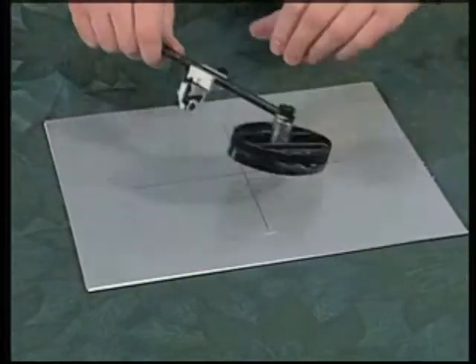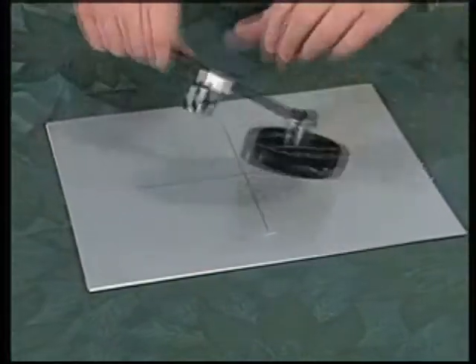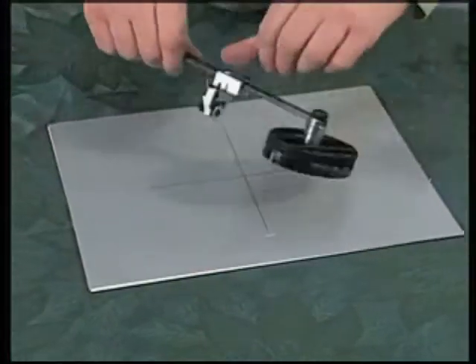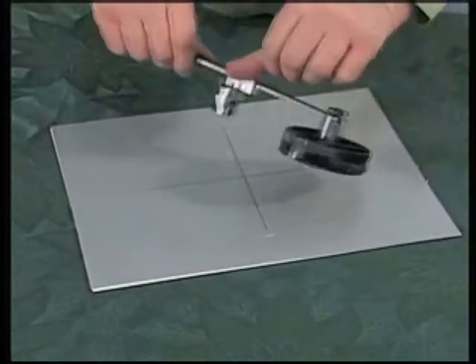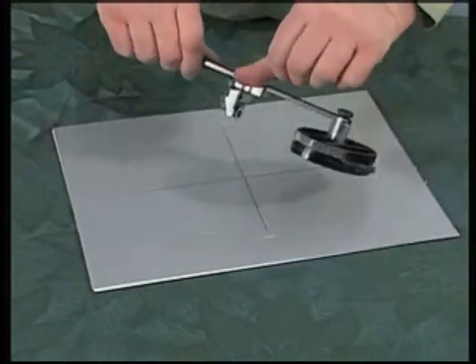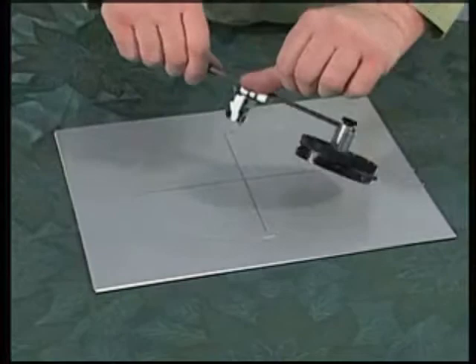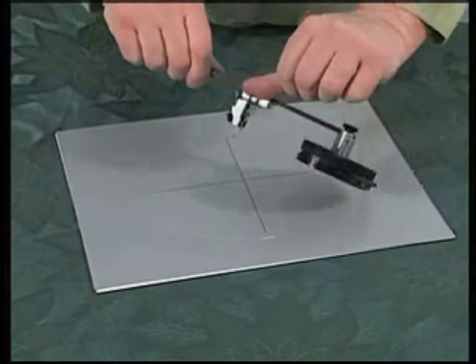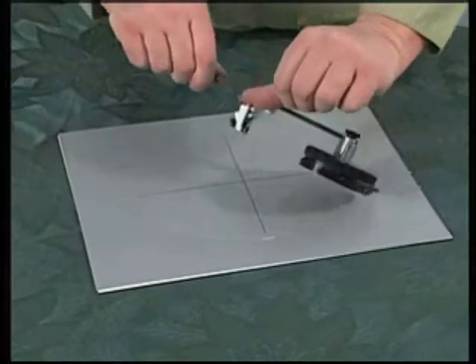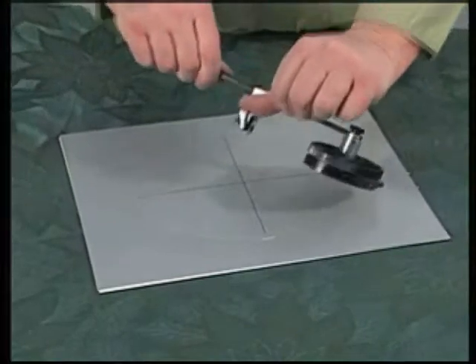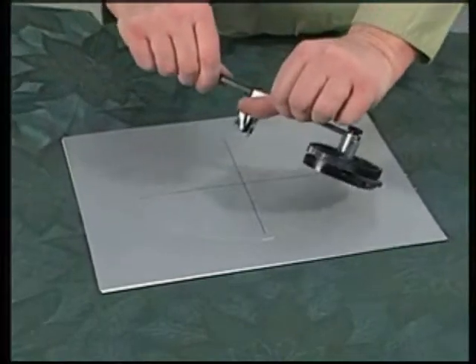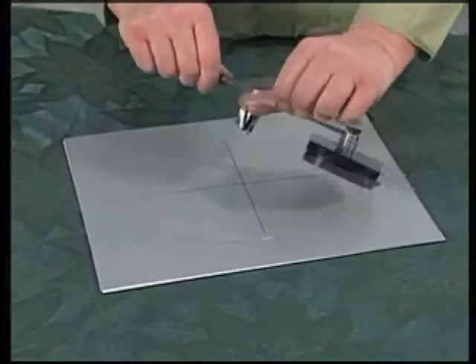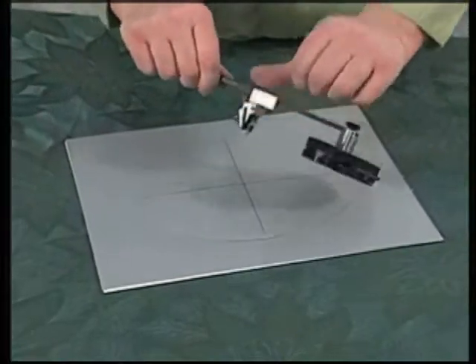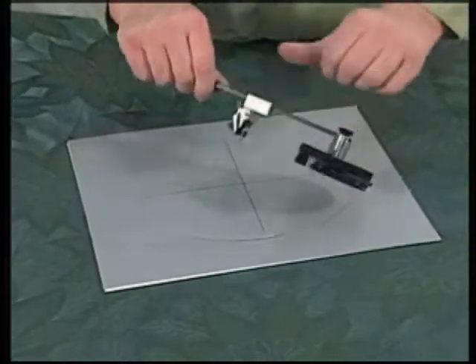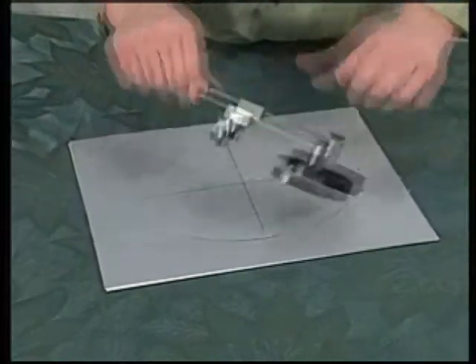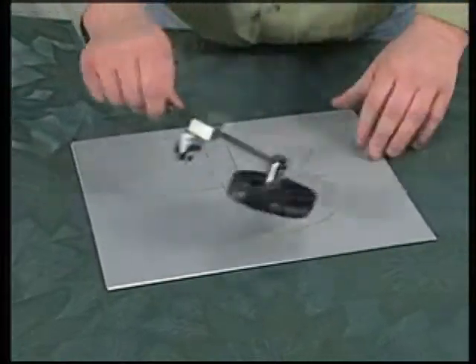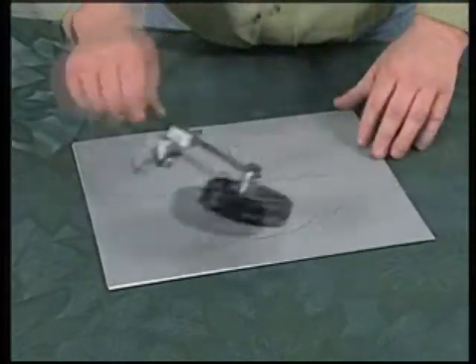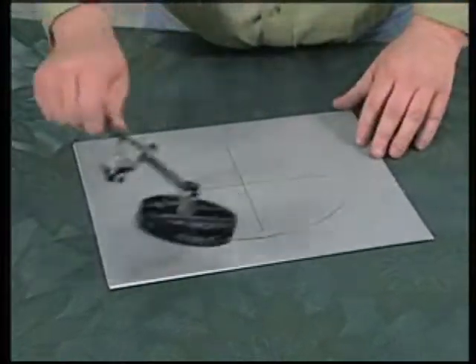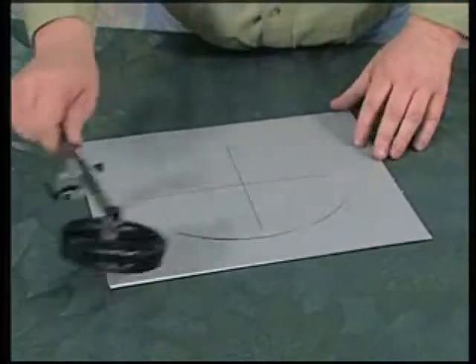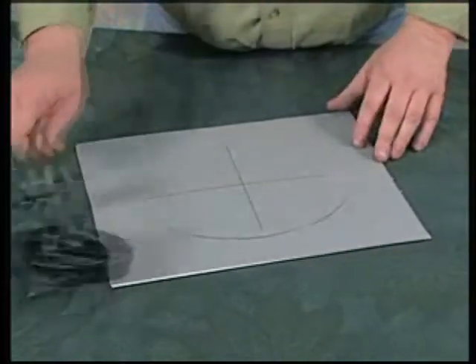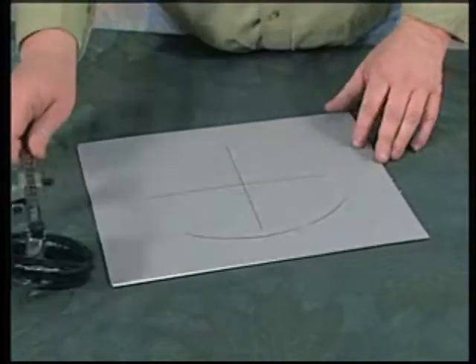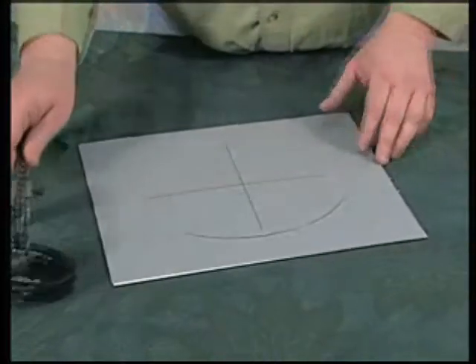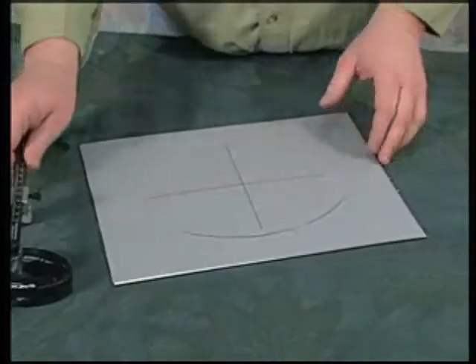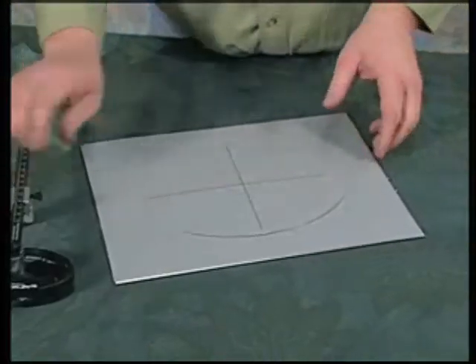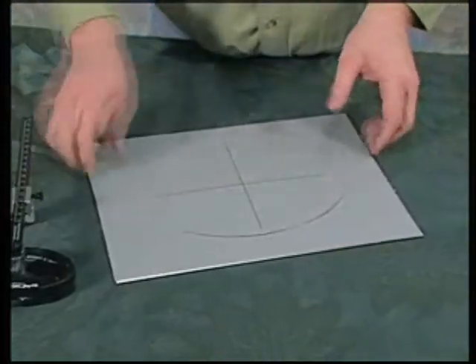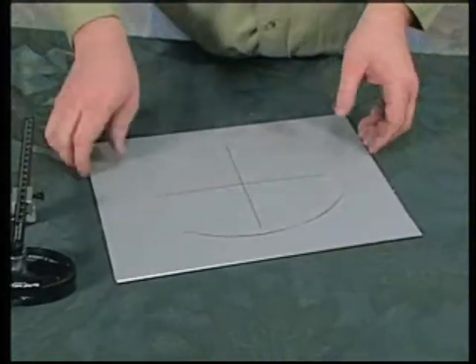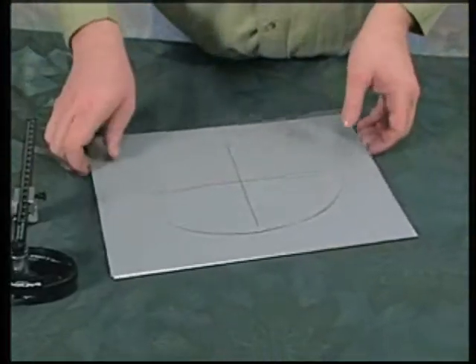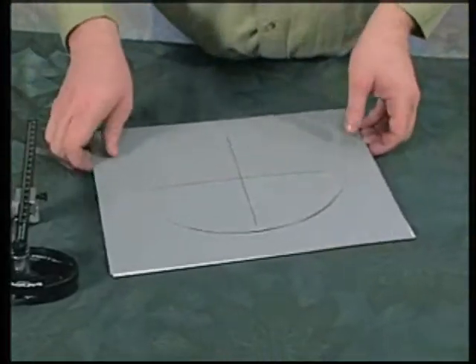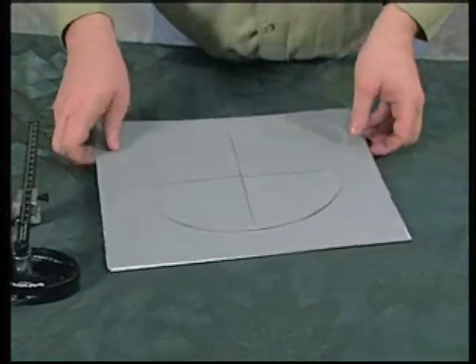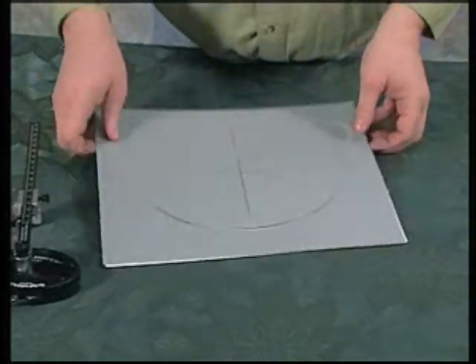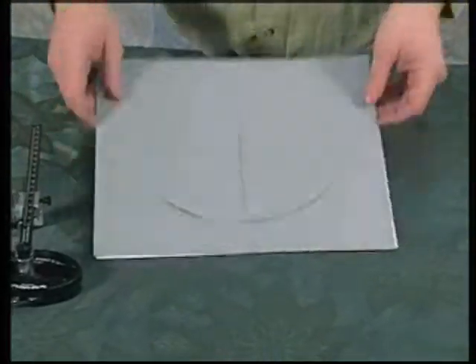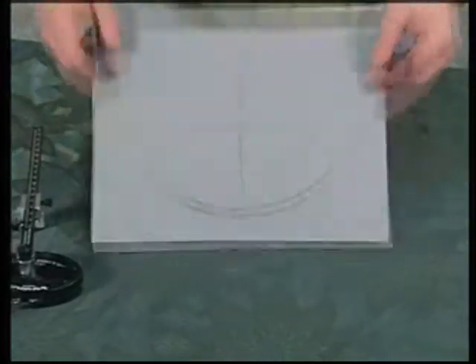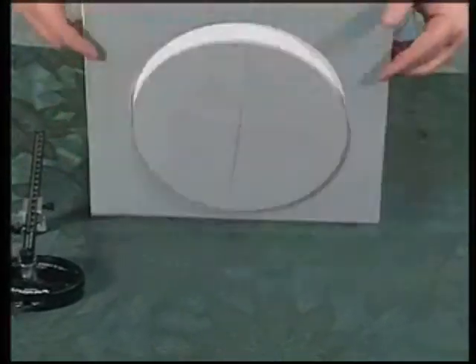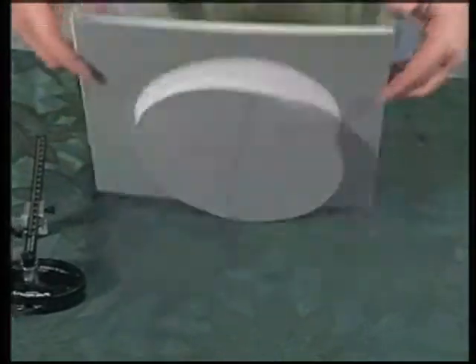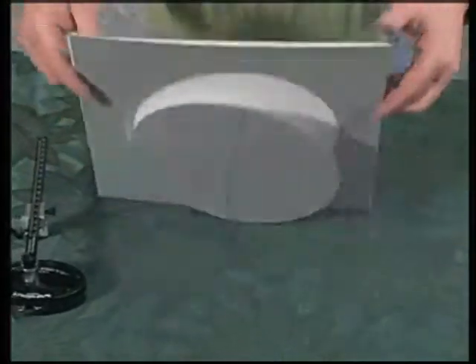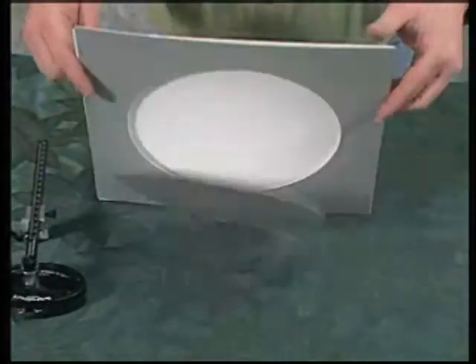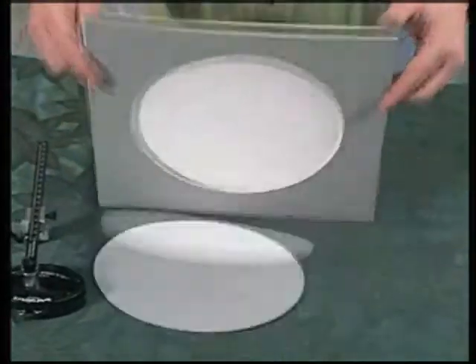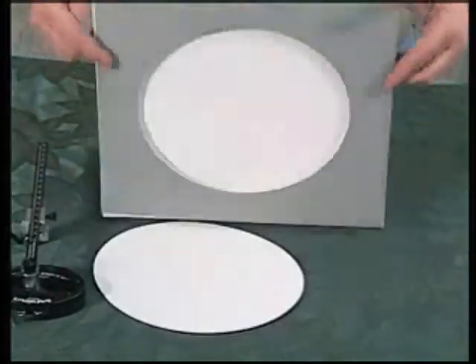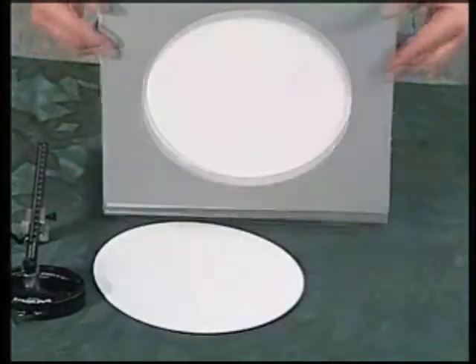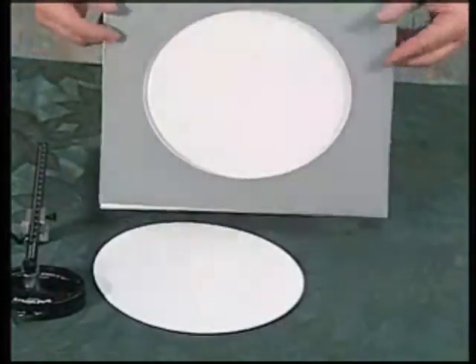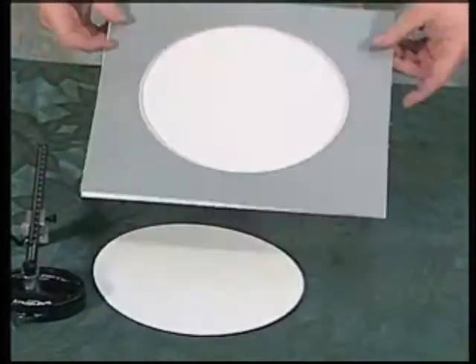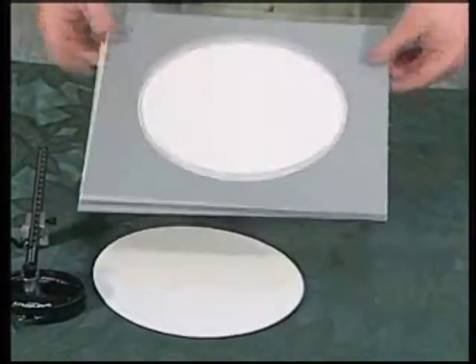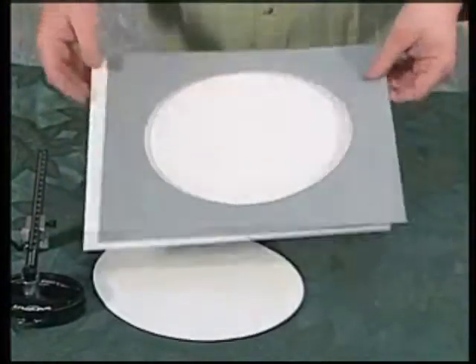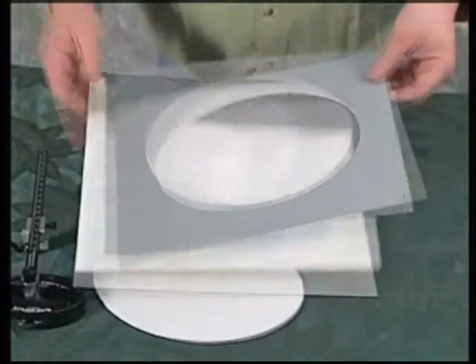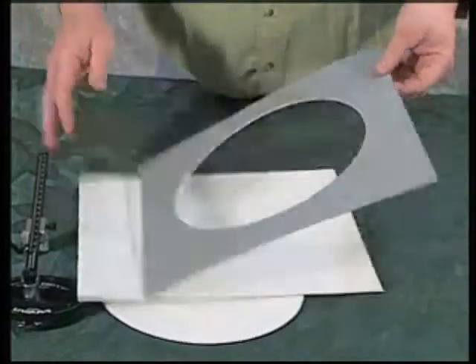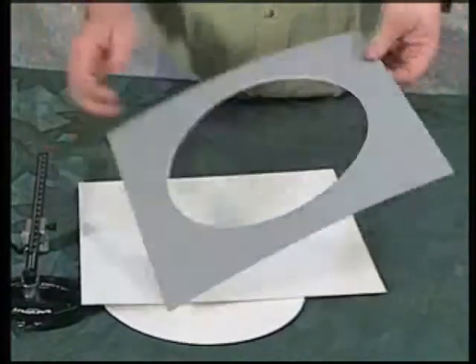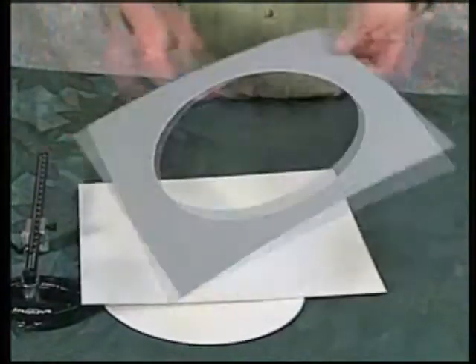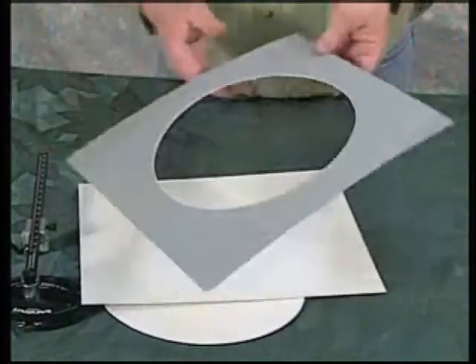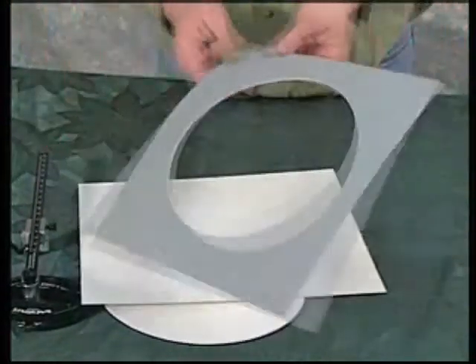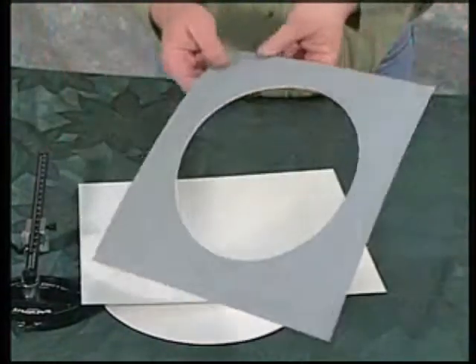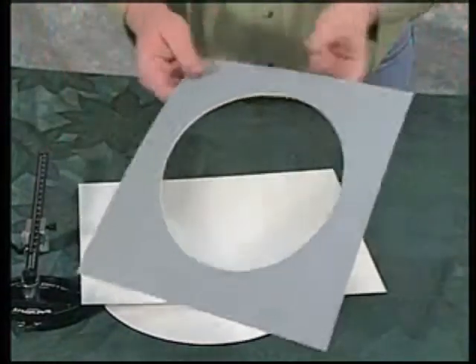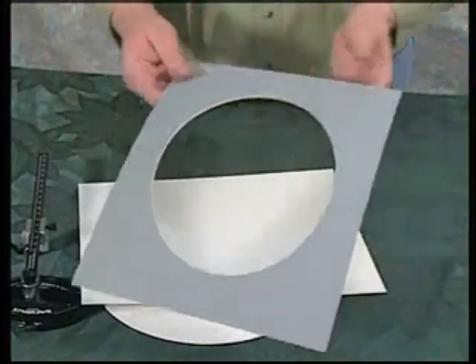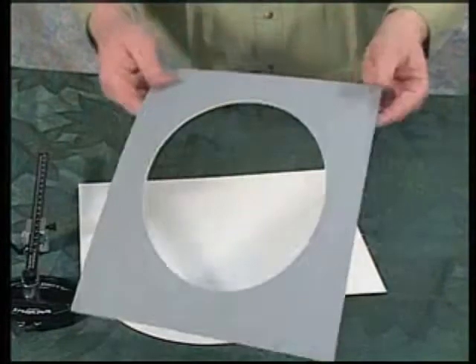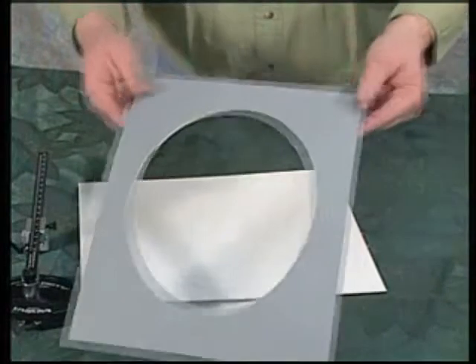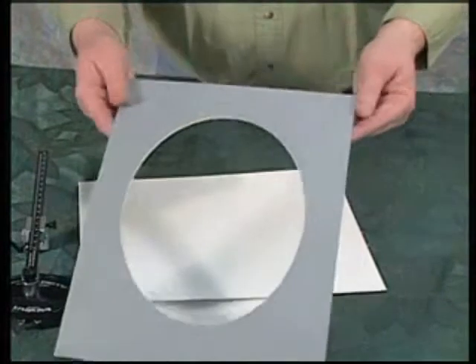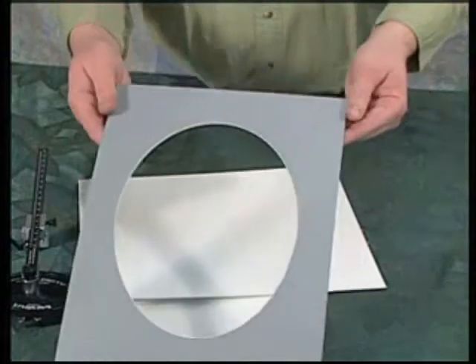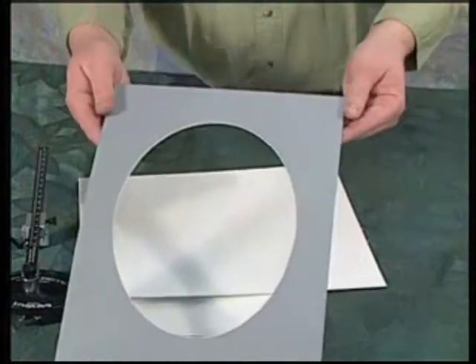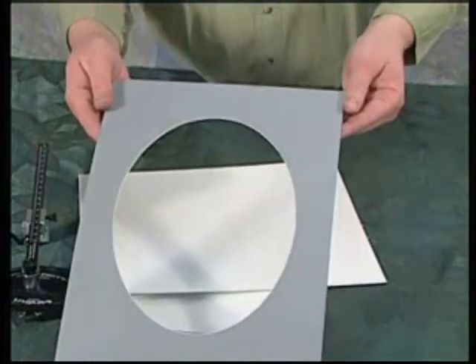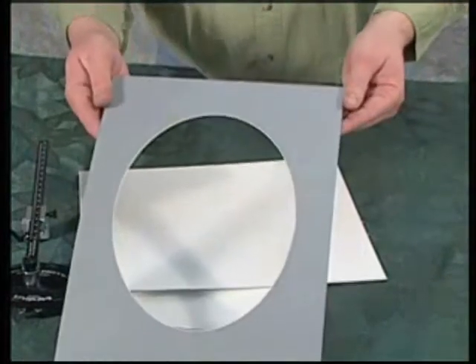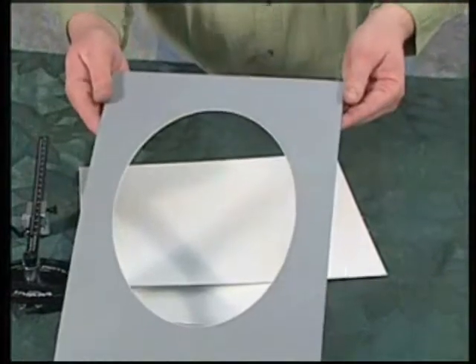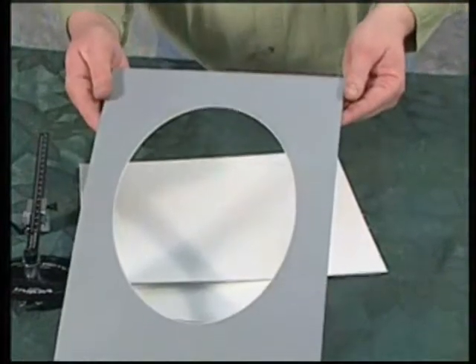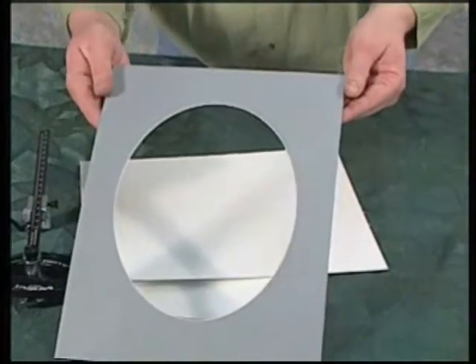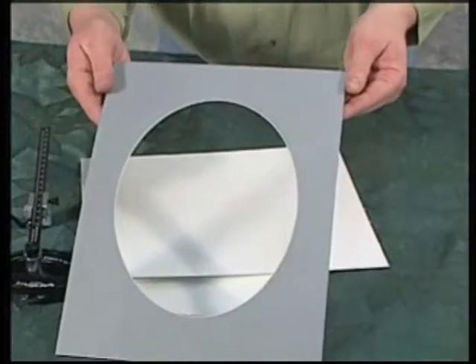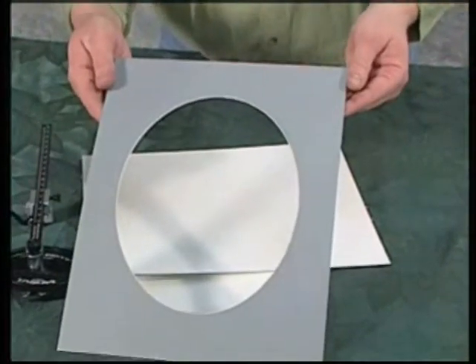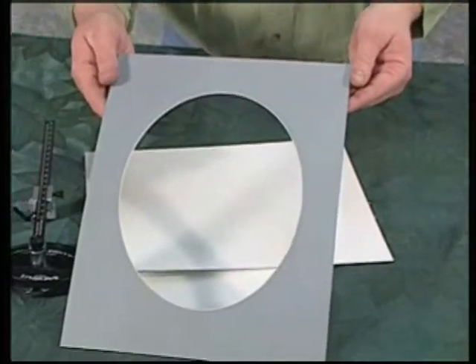At this point you can remove the oval cutter and set it aside. The window should drop out and you have a perfectly beveled 8x10 oval mat.